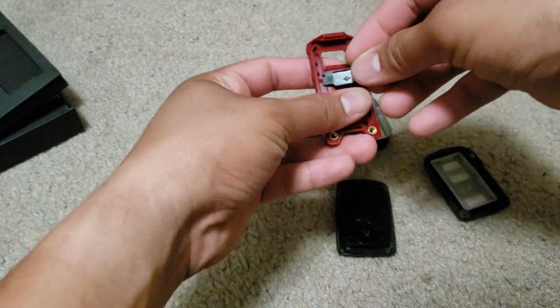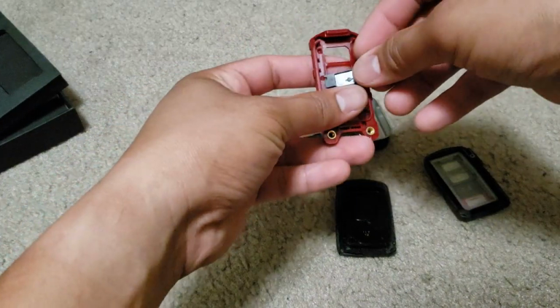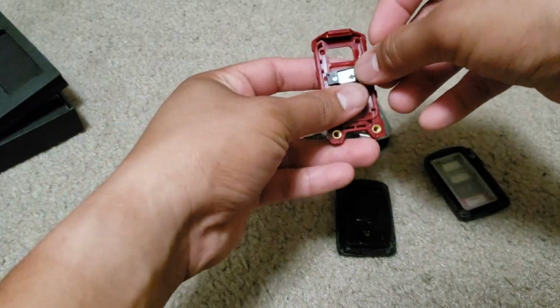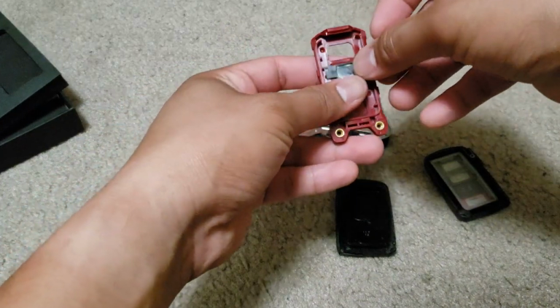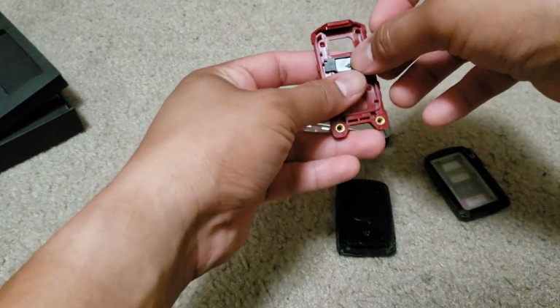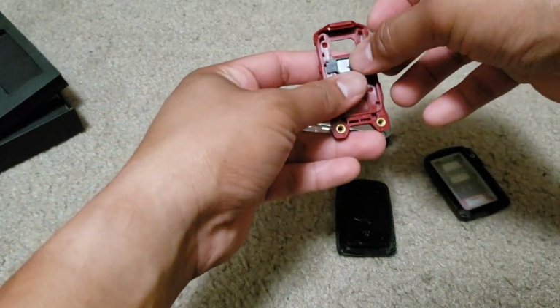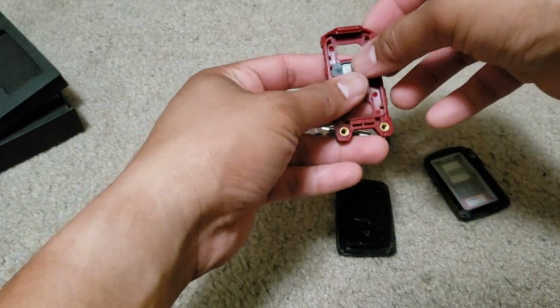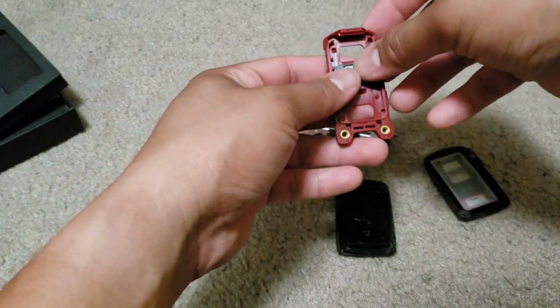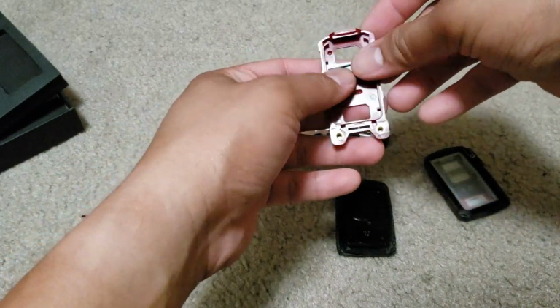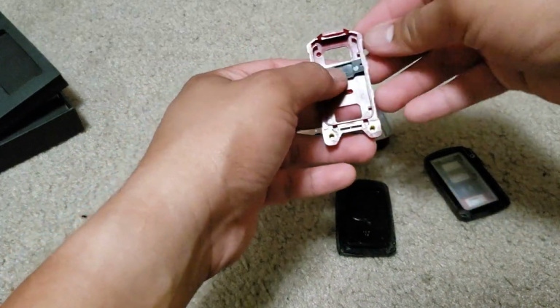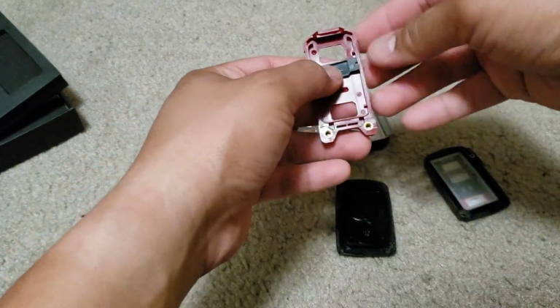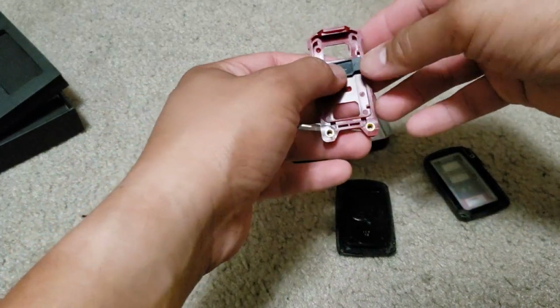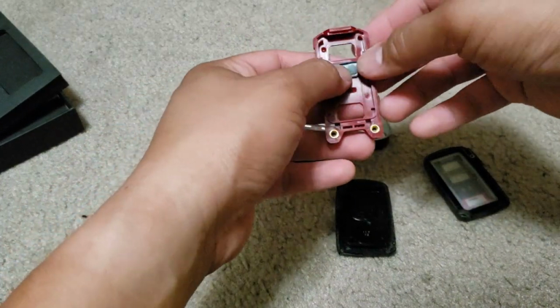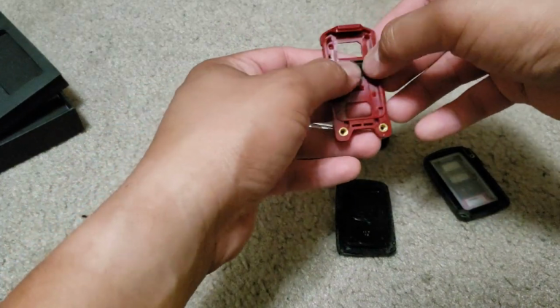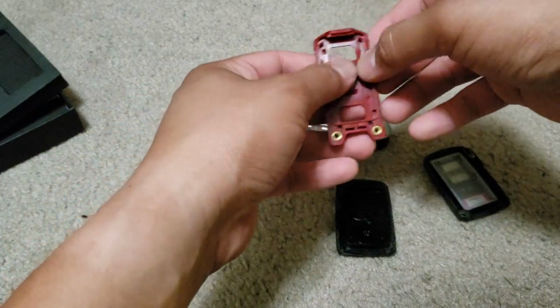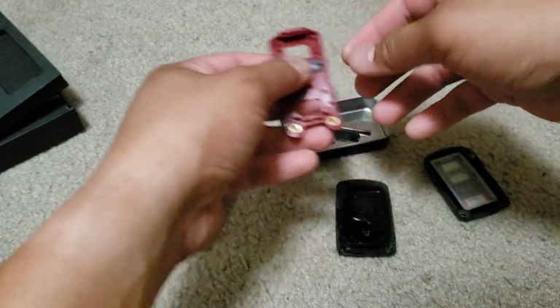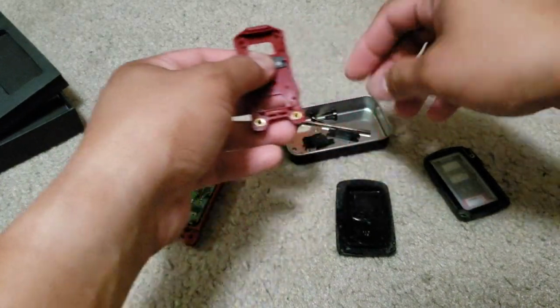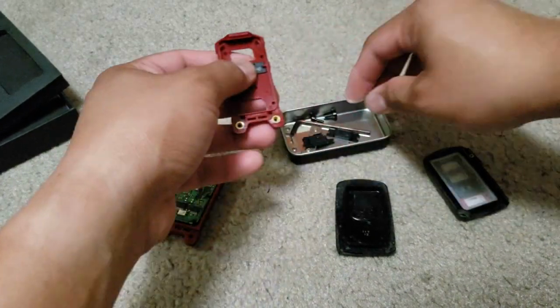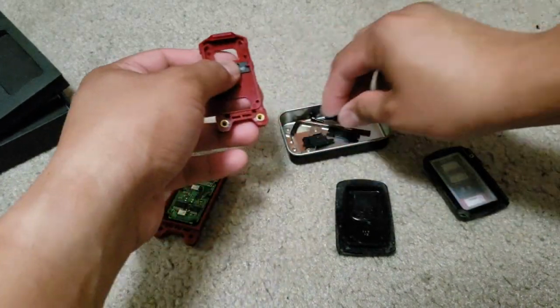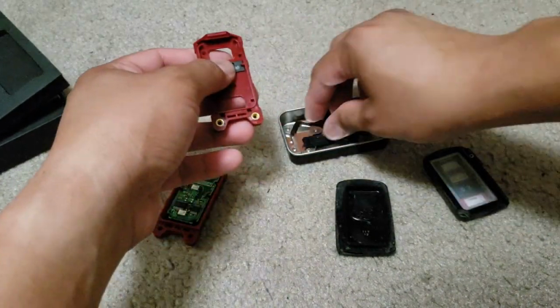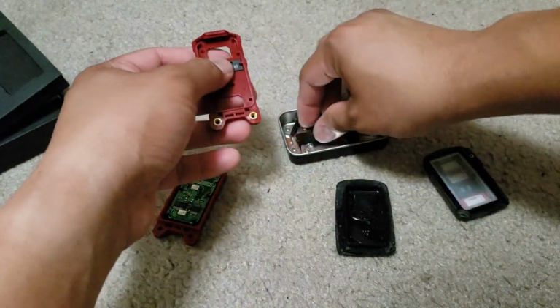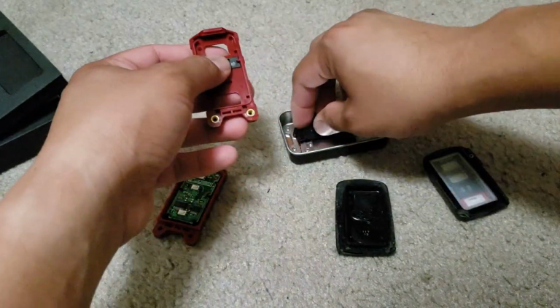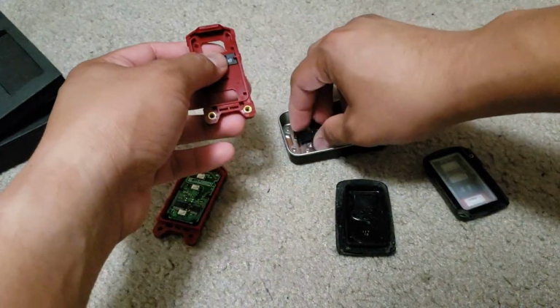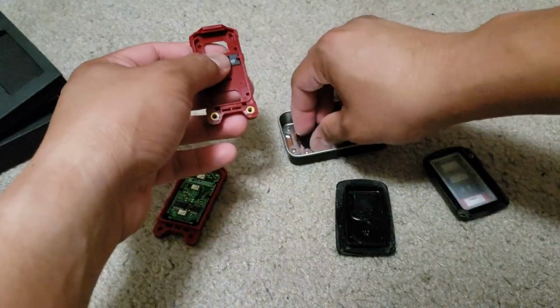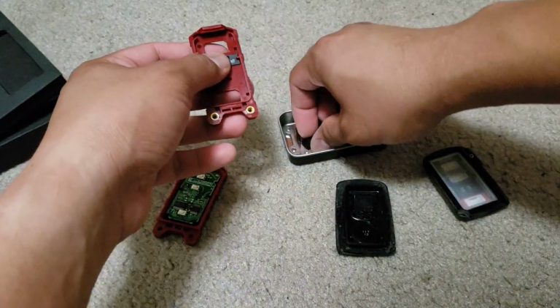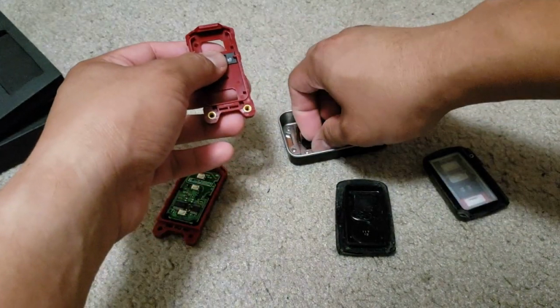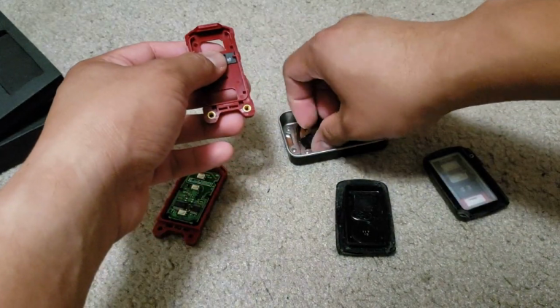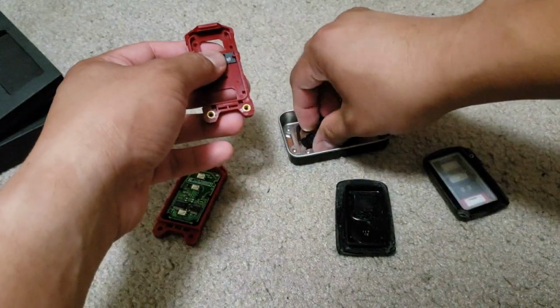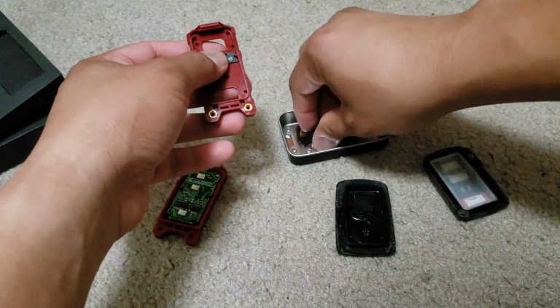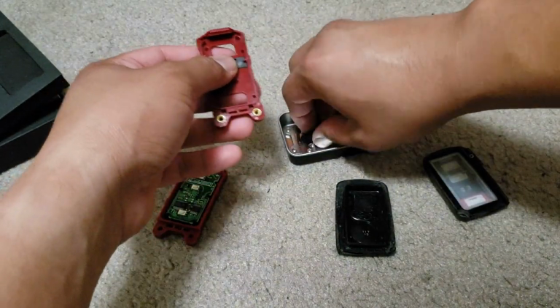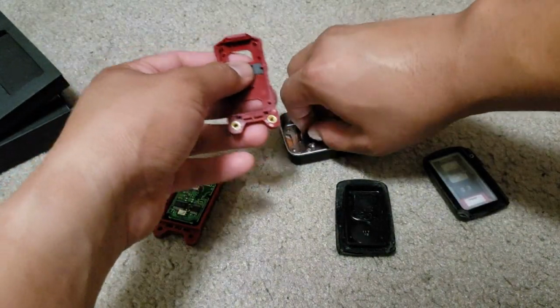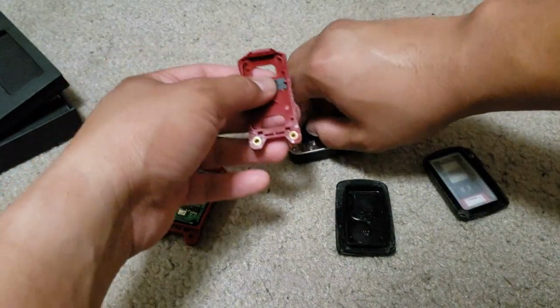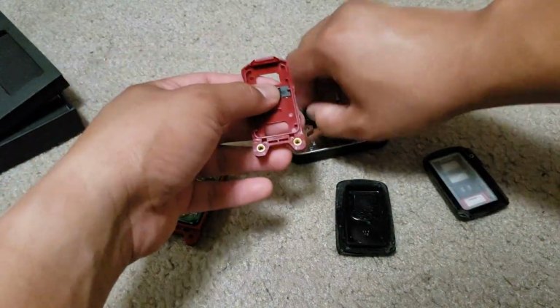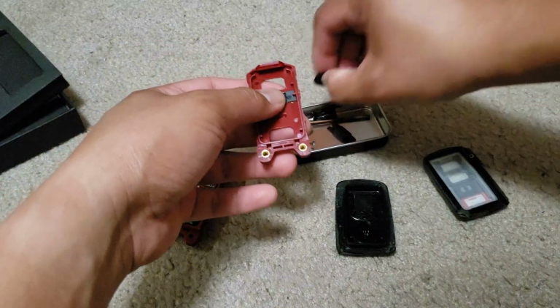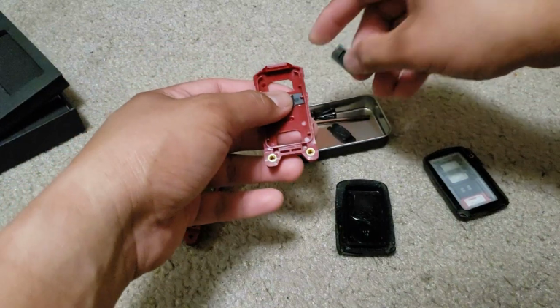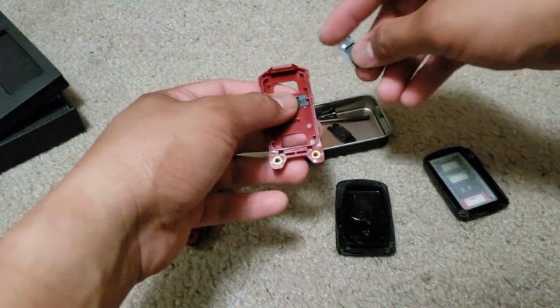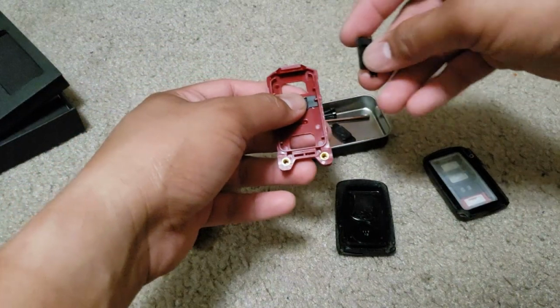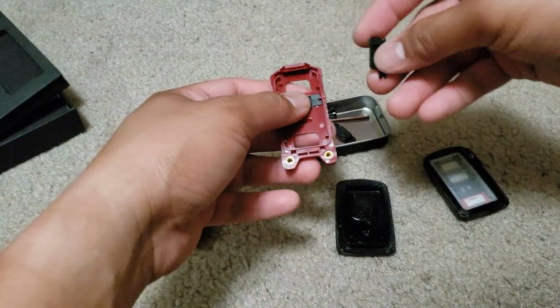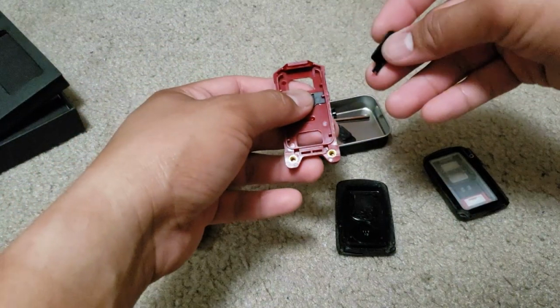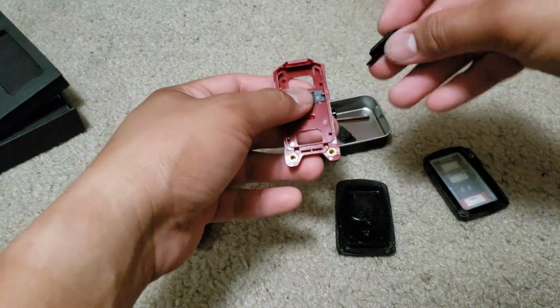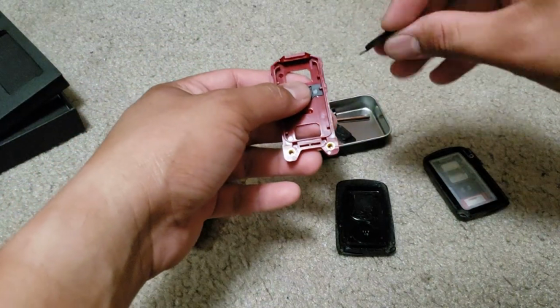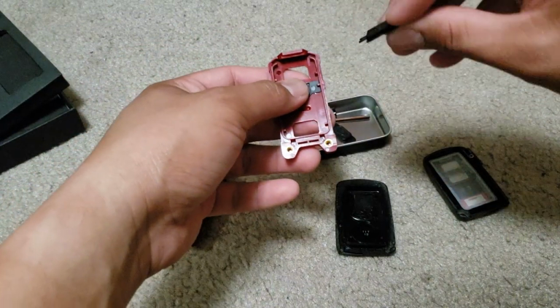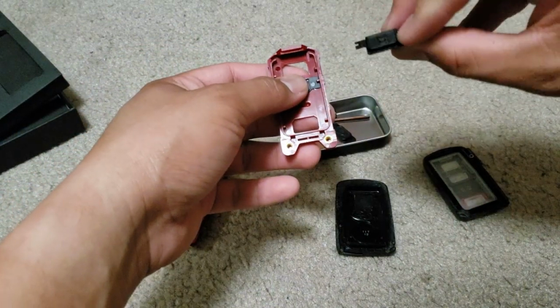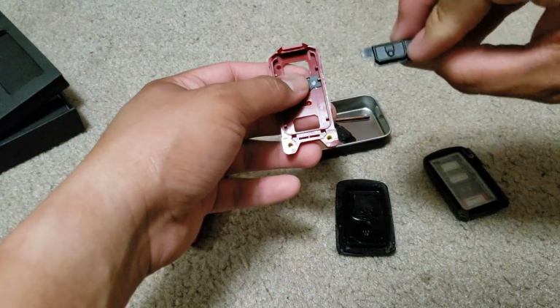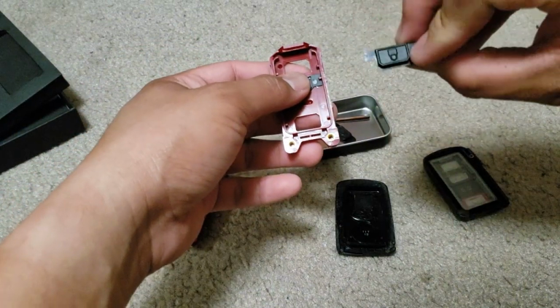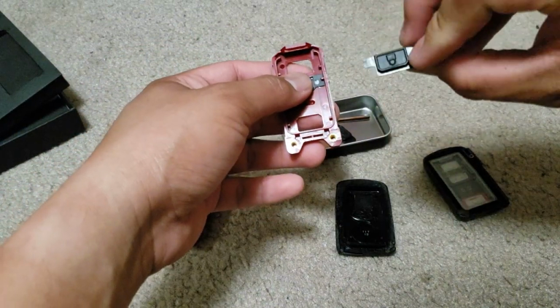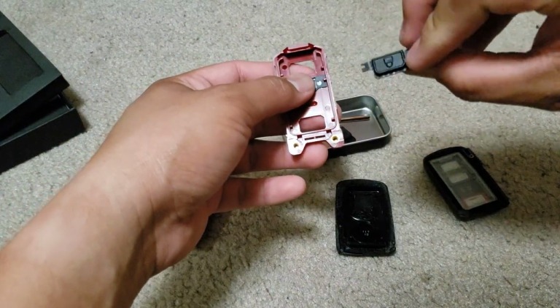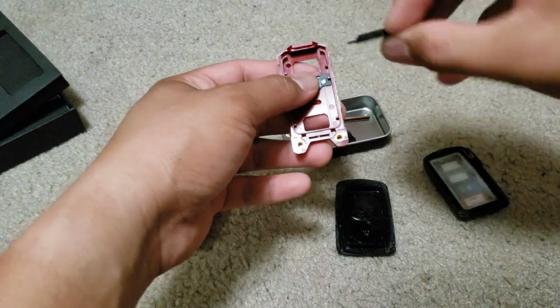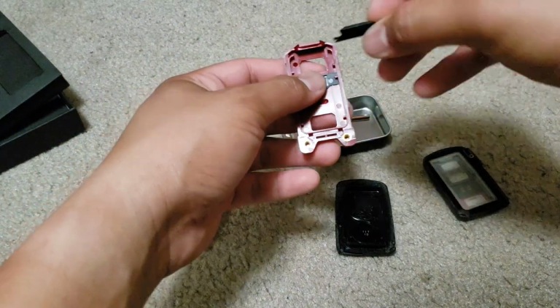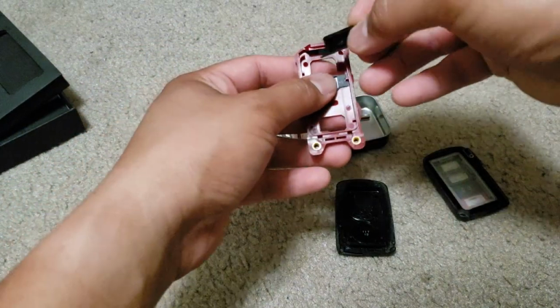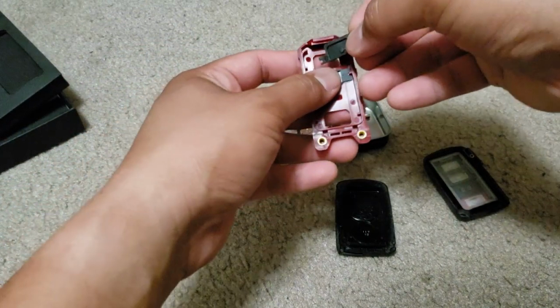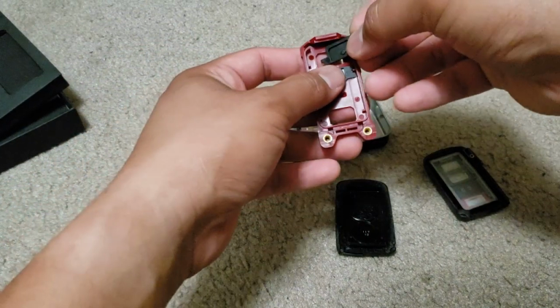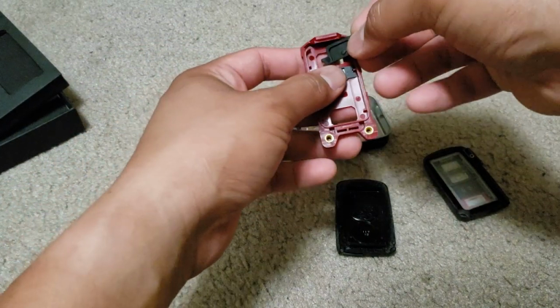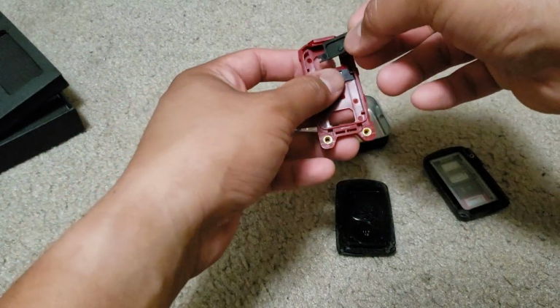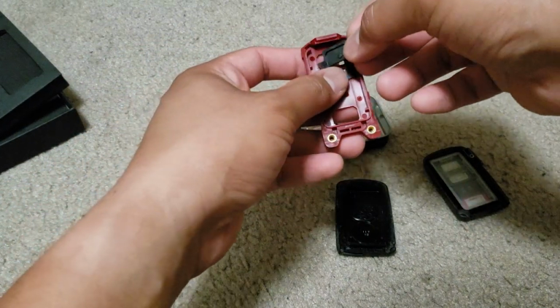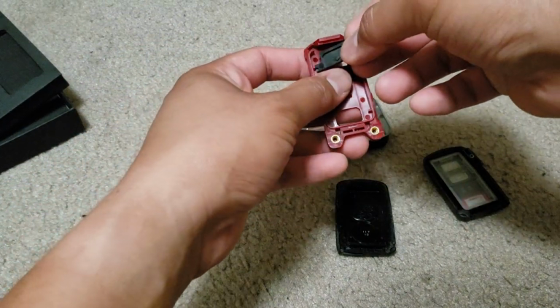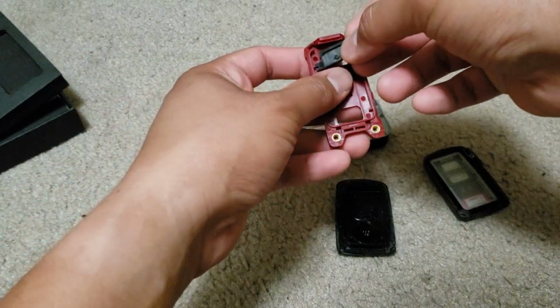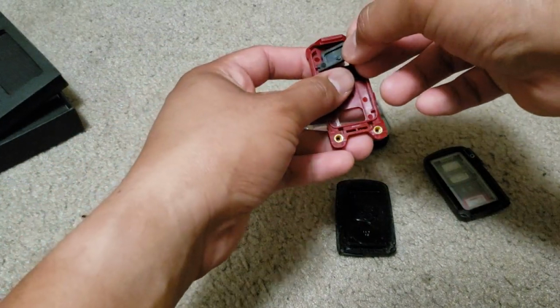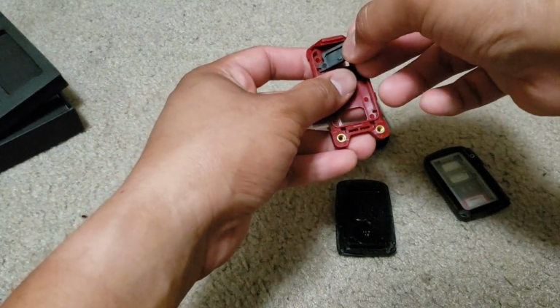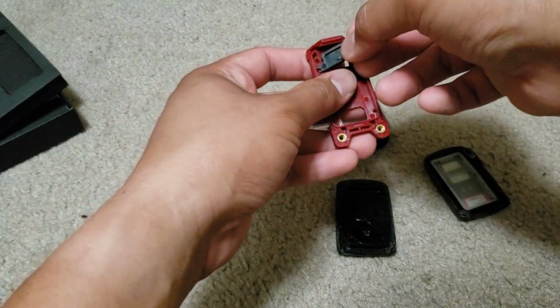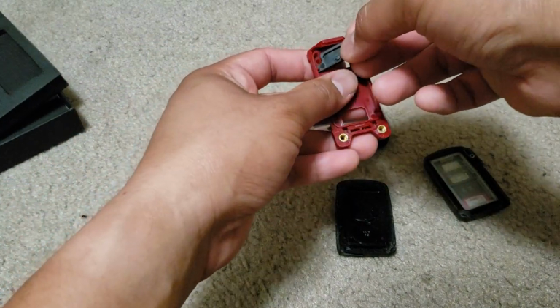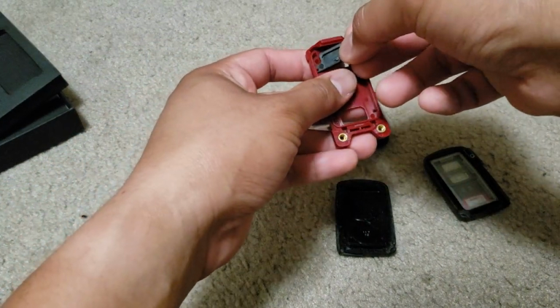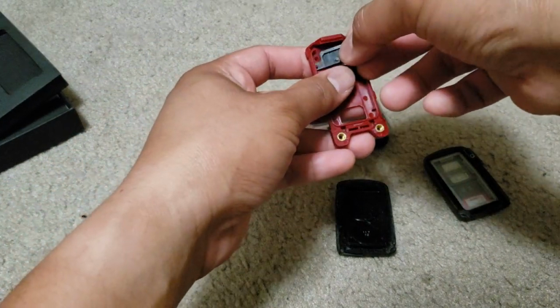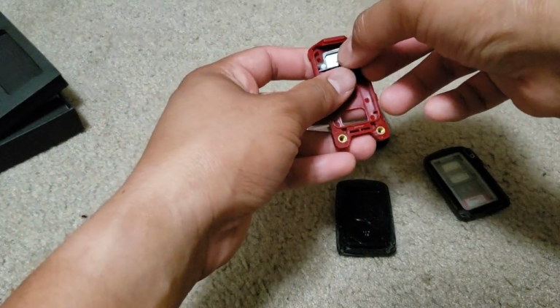Position the buttons at their respective slots and put the rubber gasket behind them.